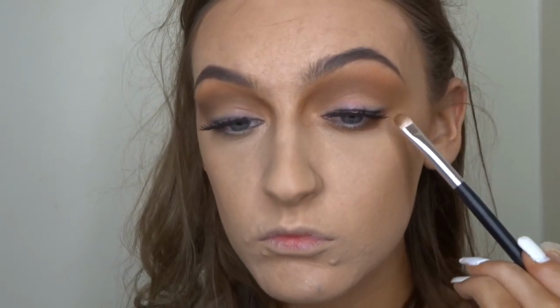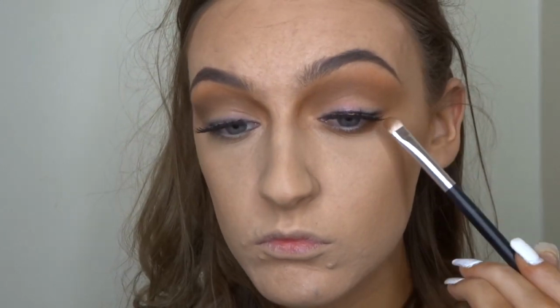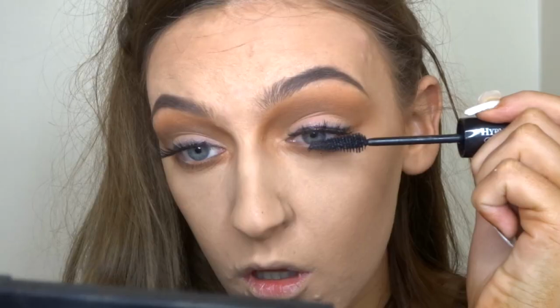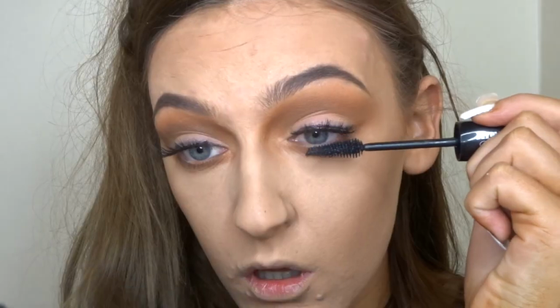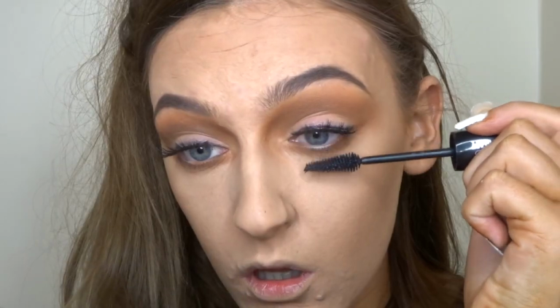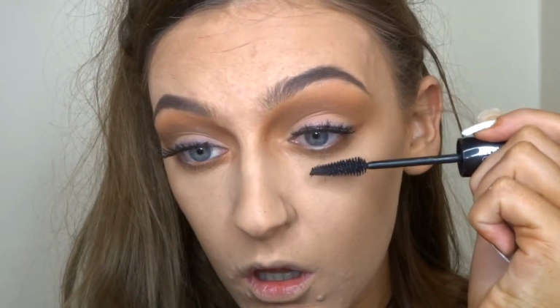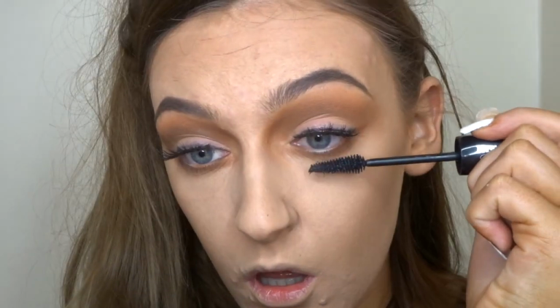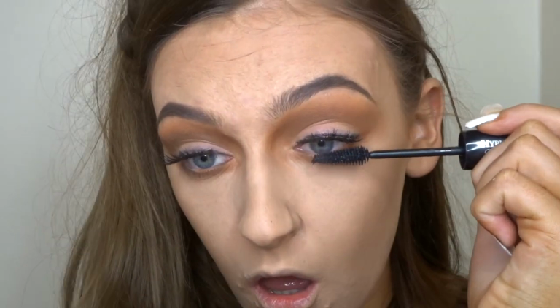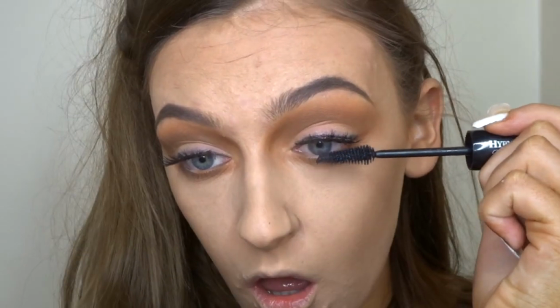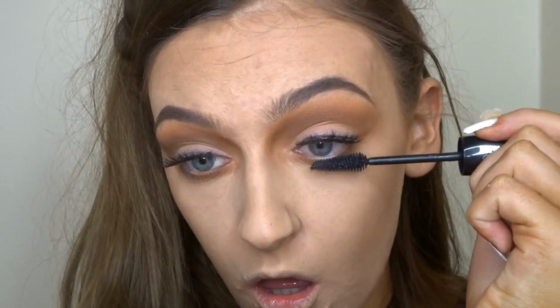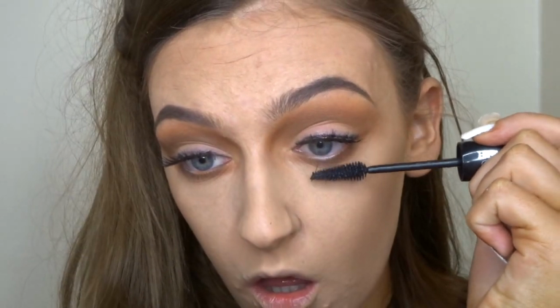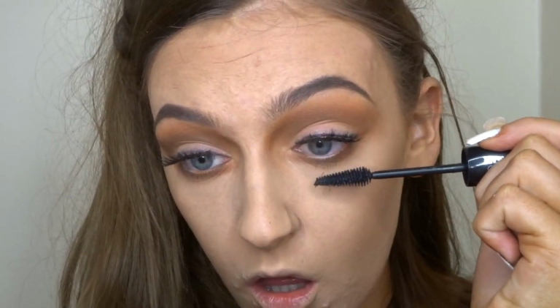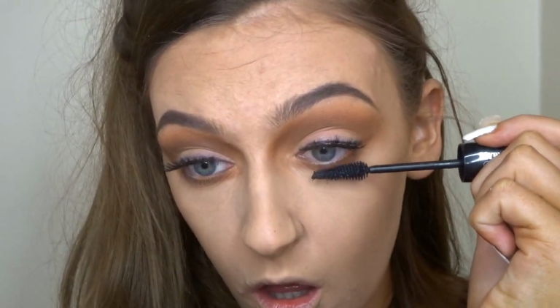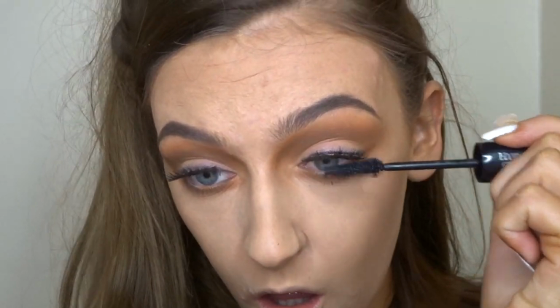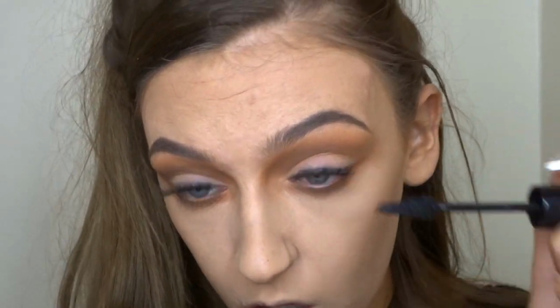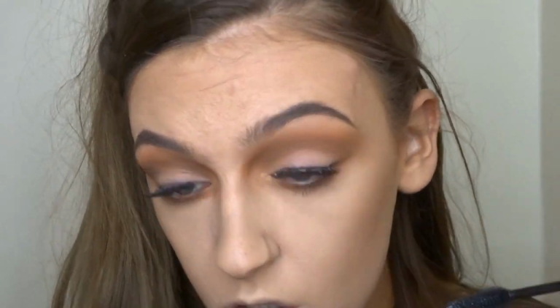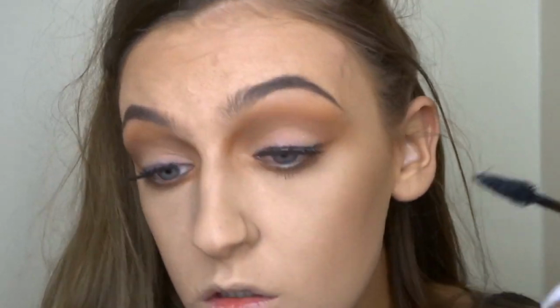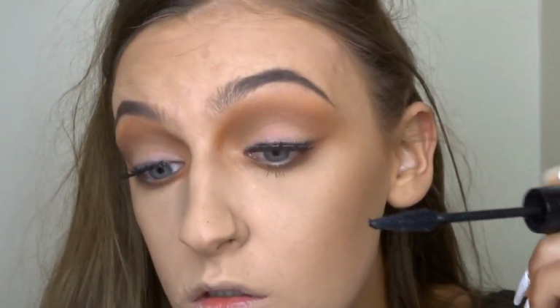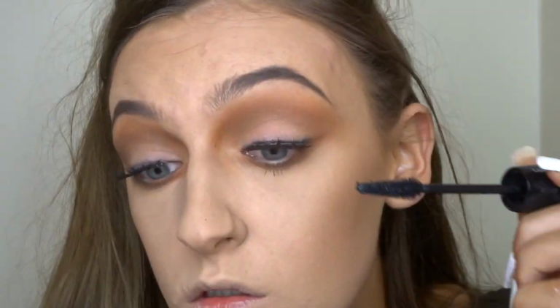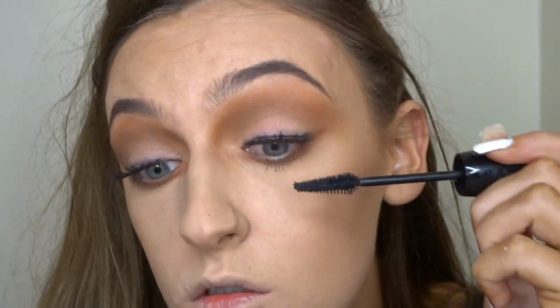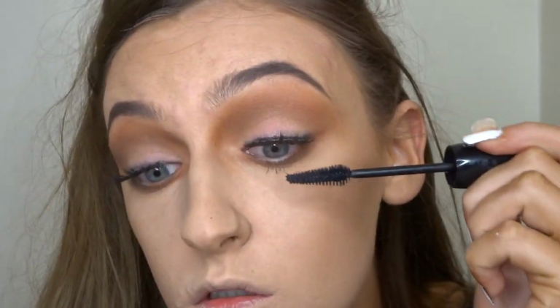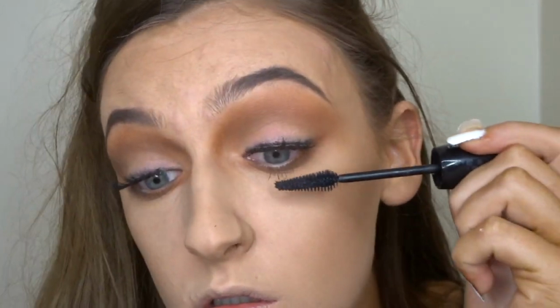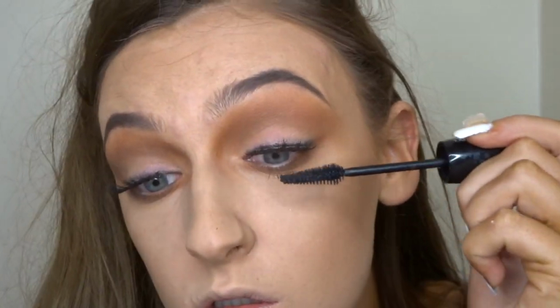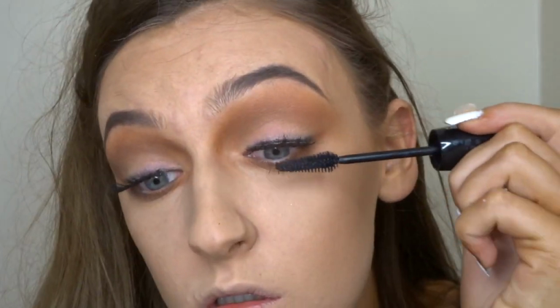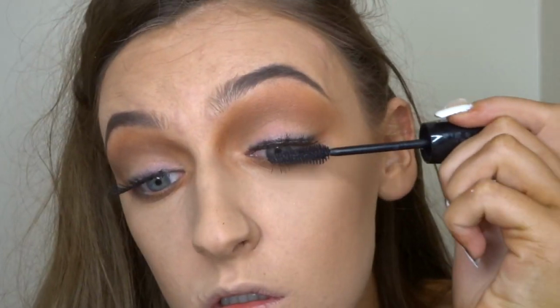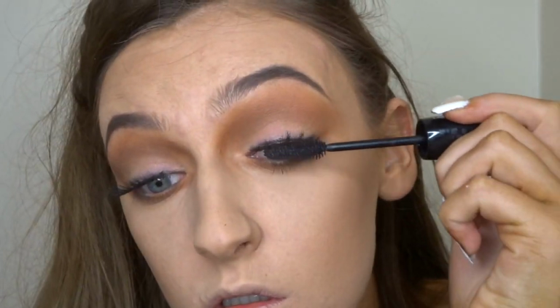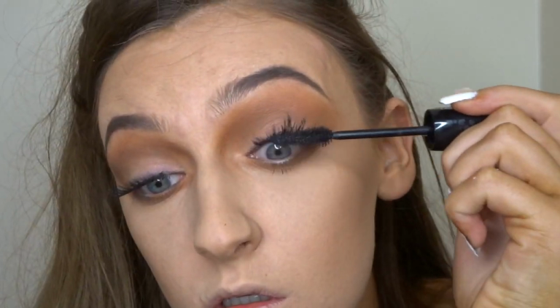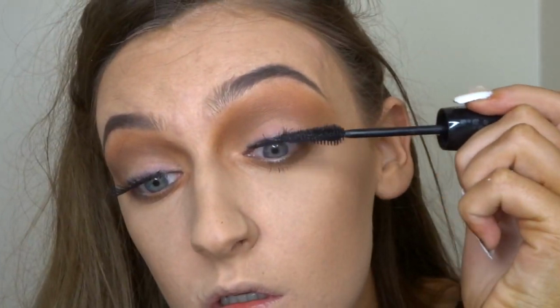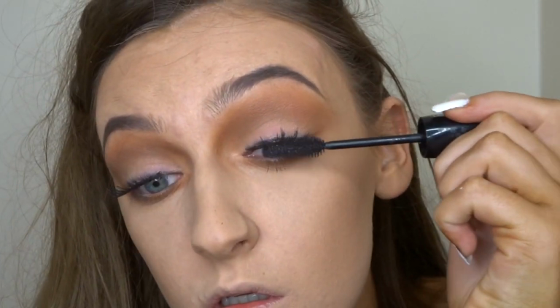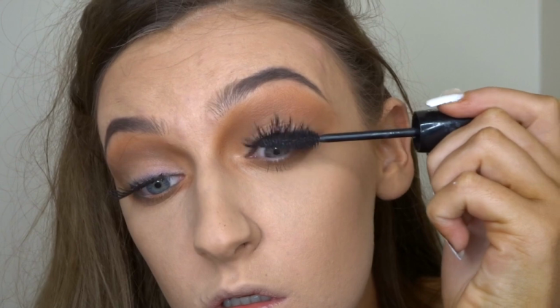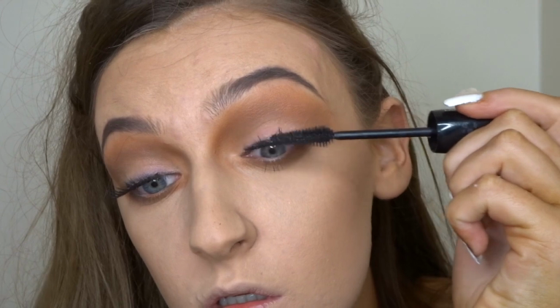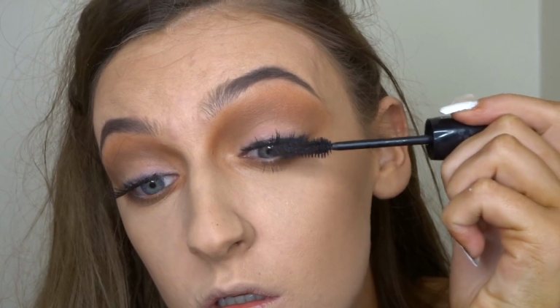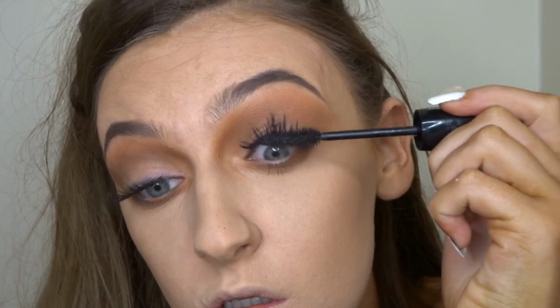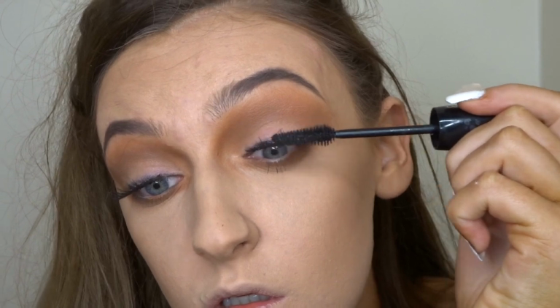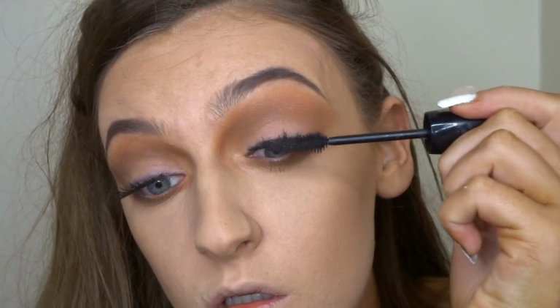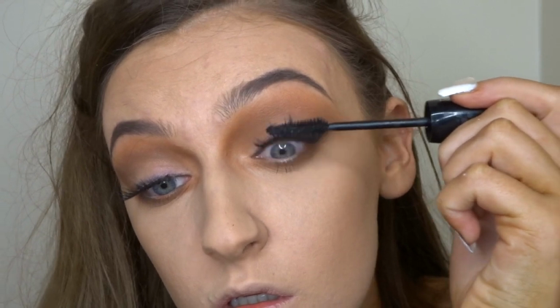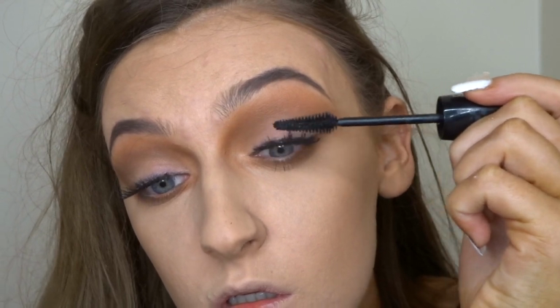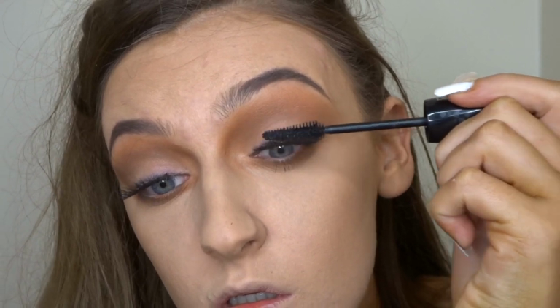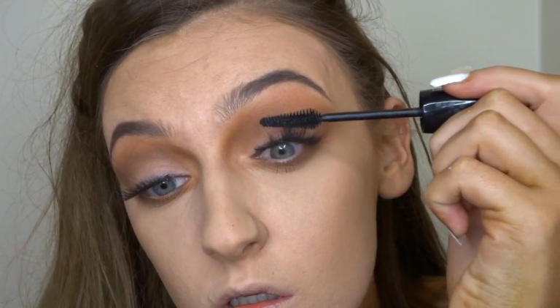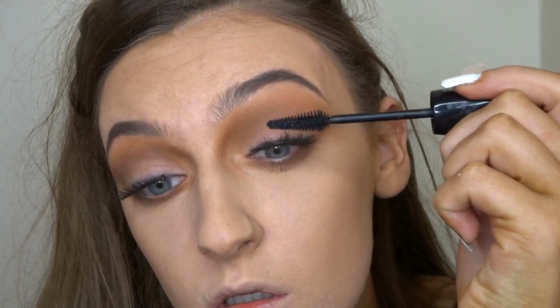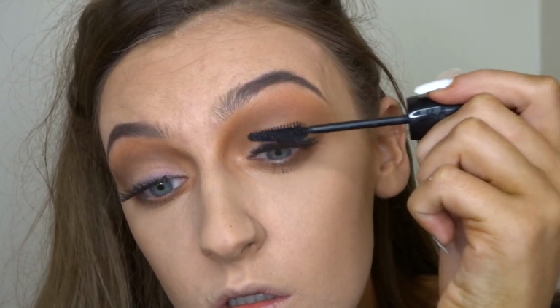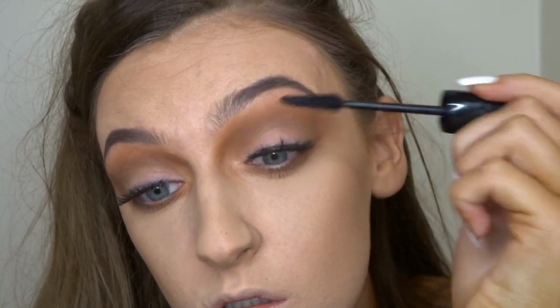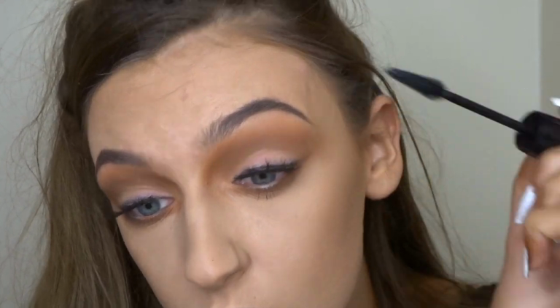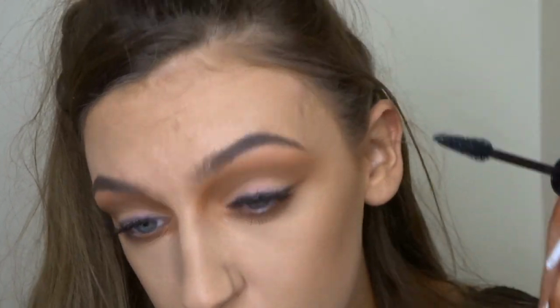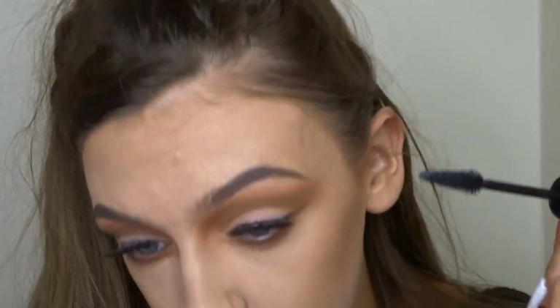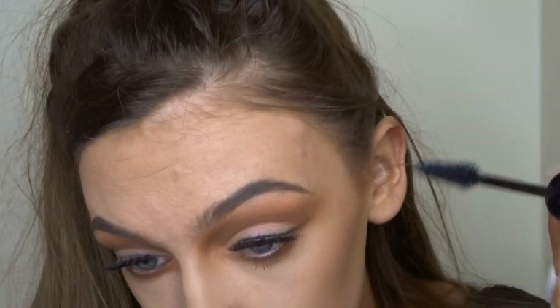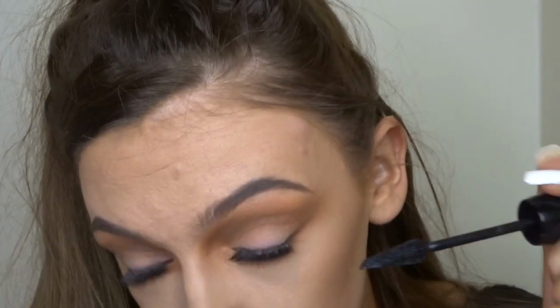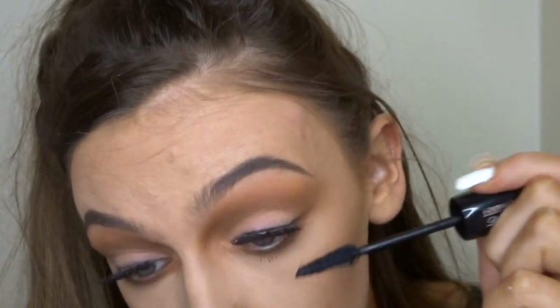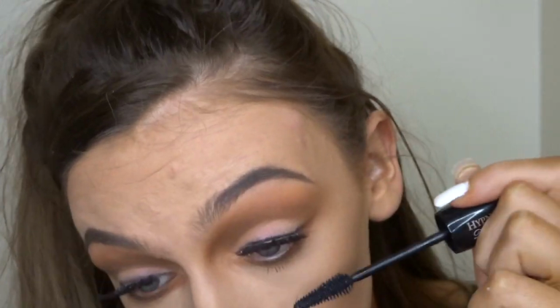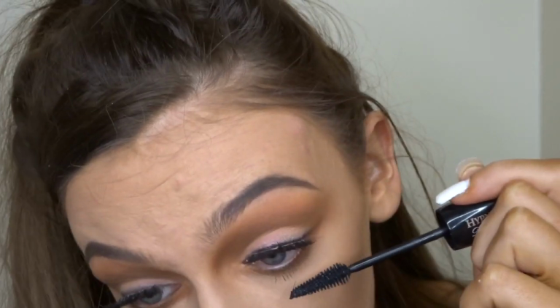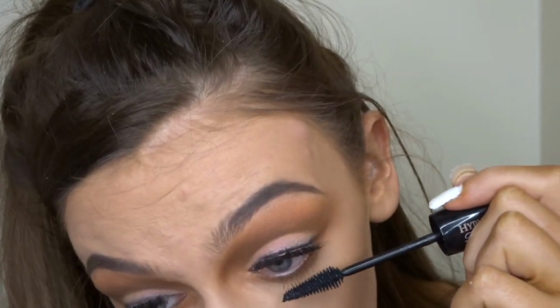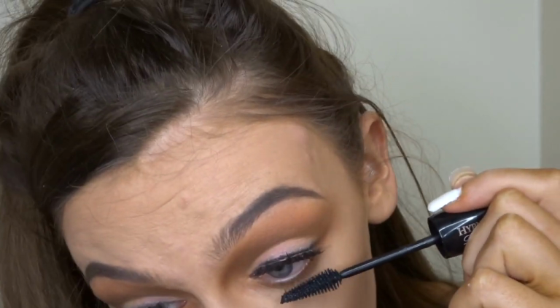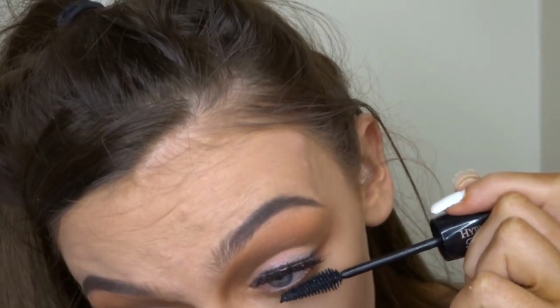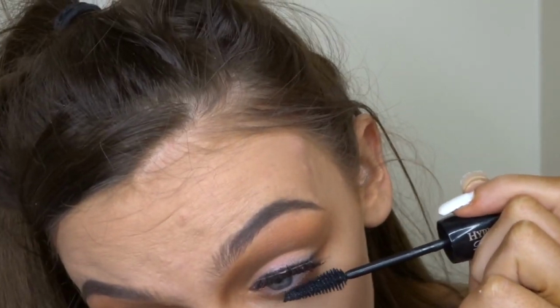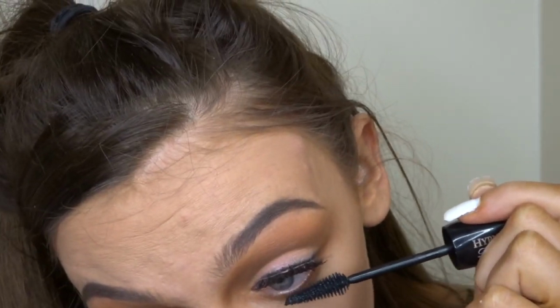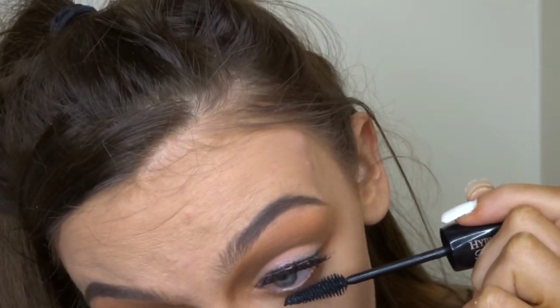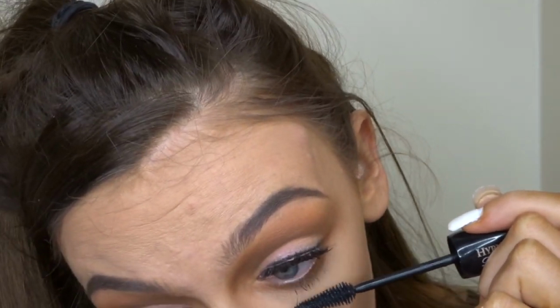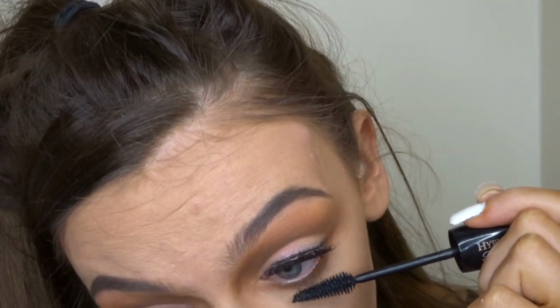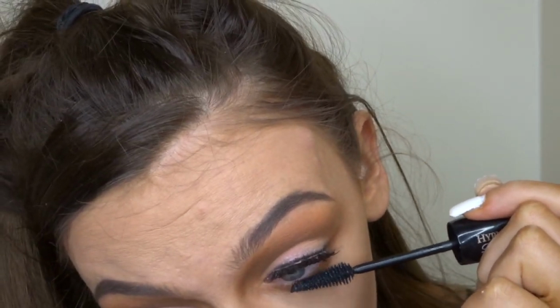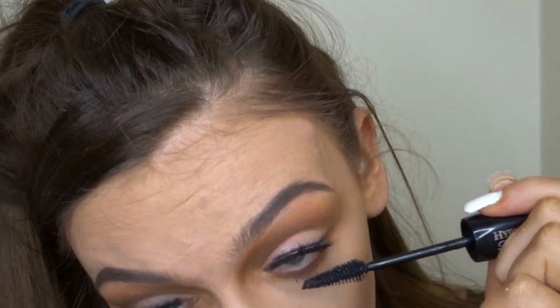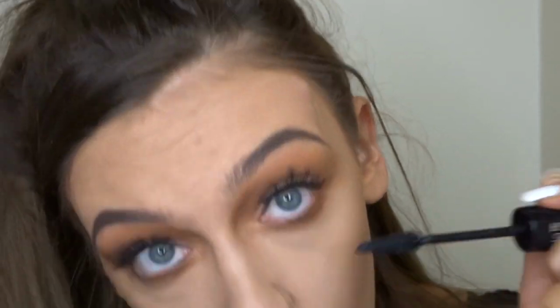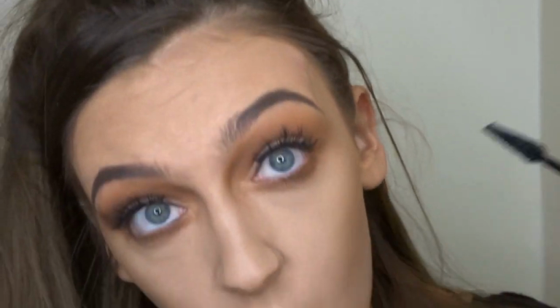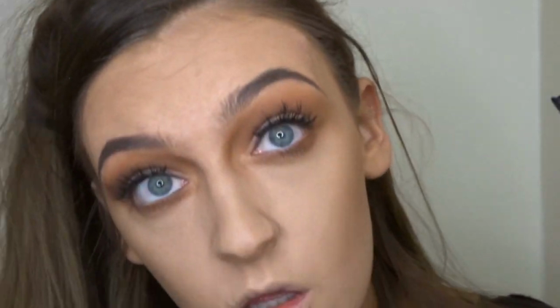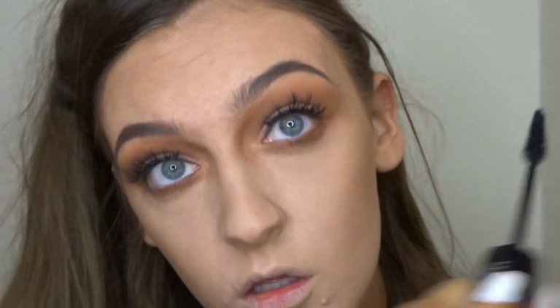So I'm just going to run a layer of mascara on my bottom lashes and my top lashes just to bring it together on the bottom half.